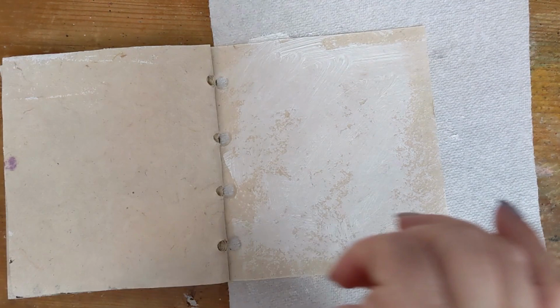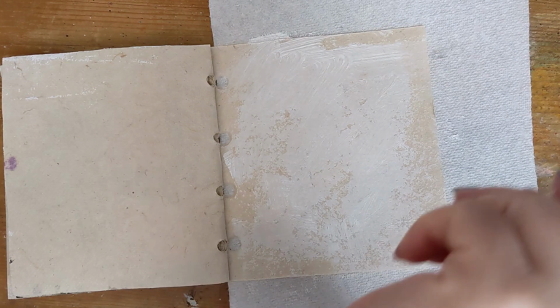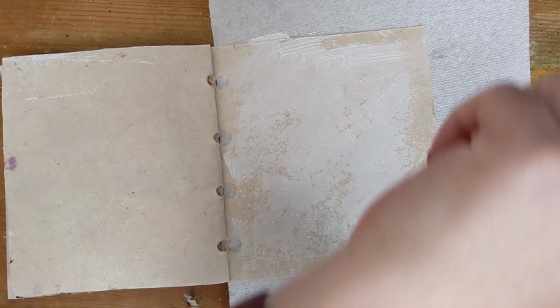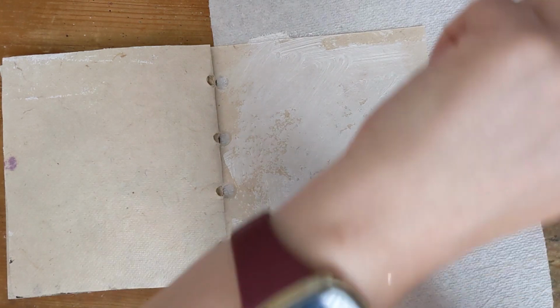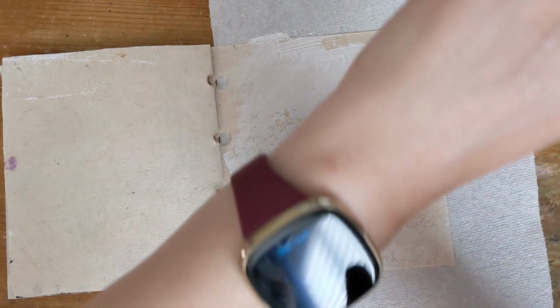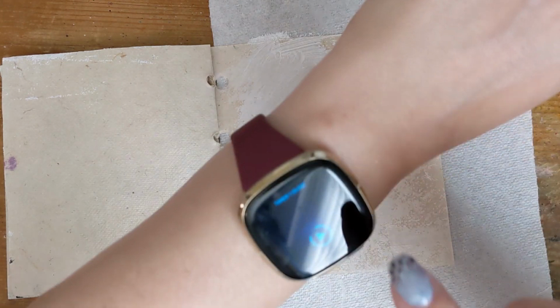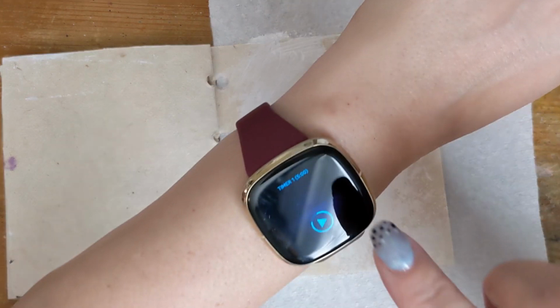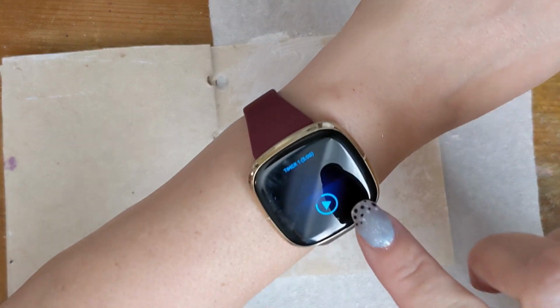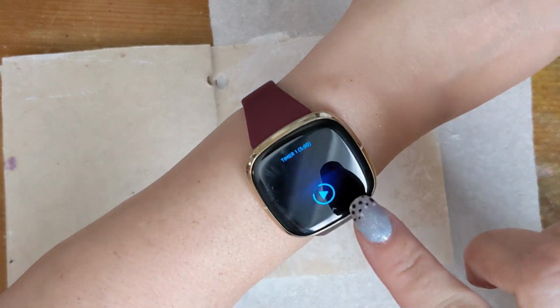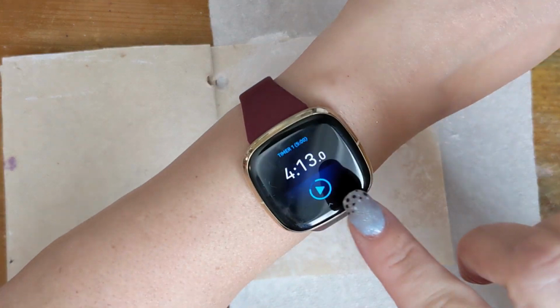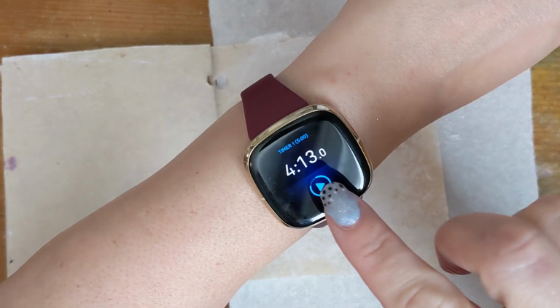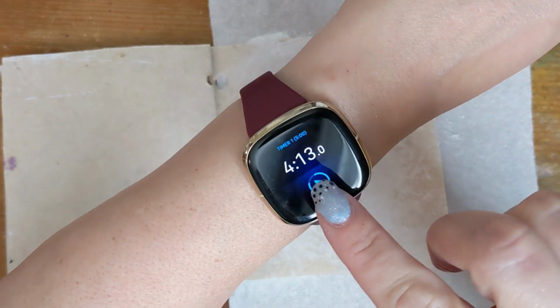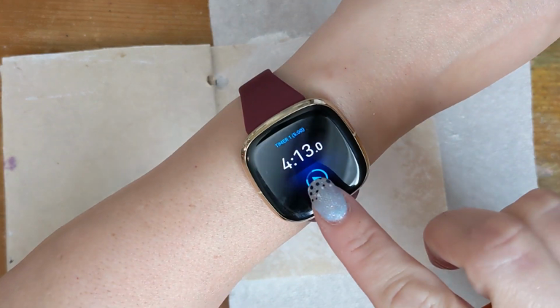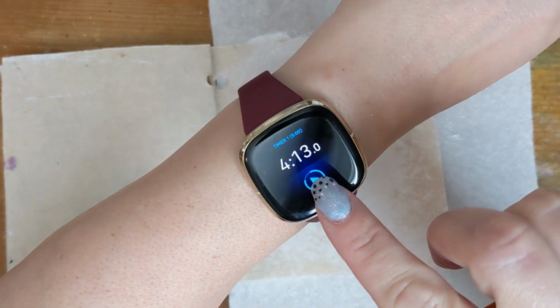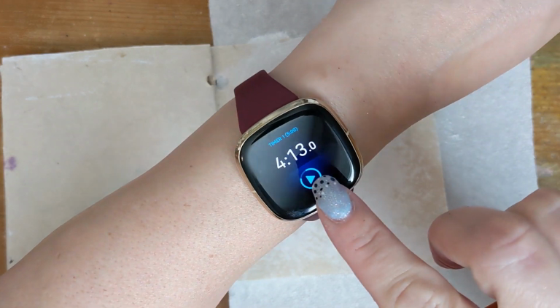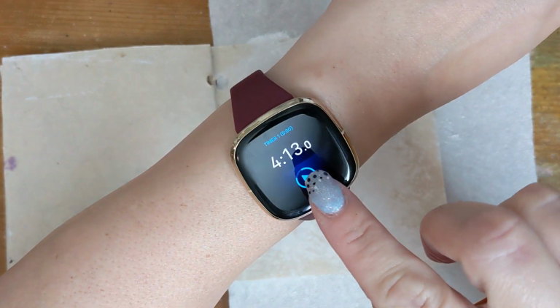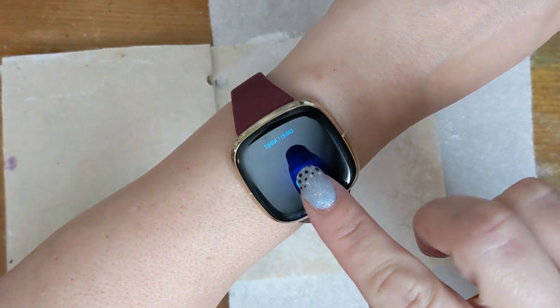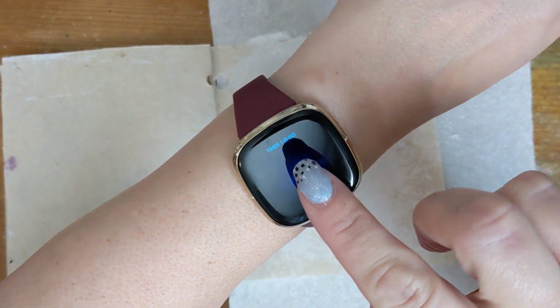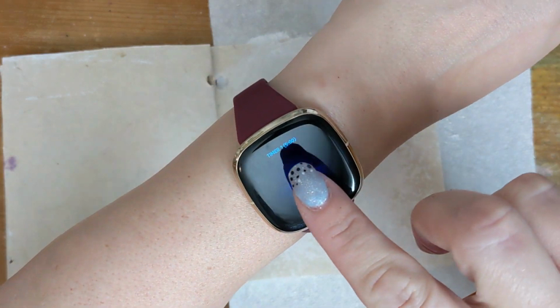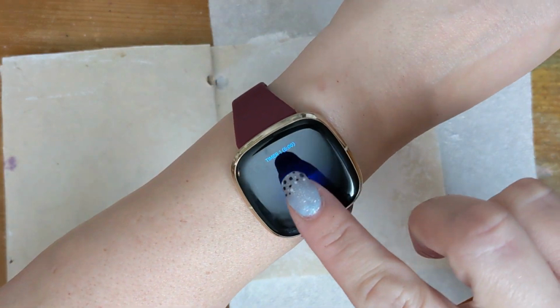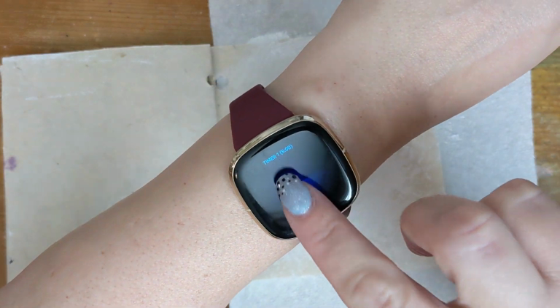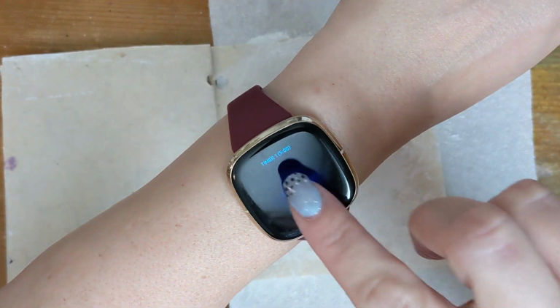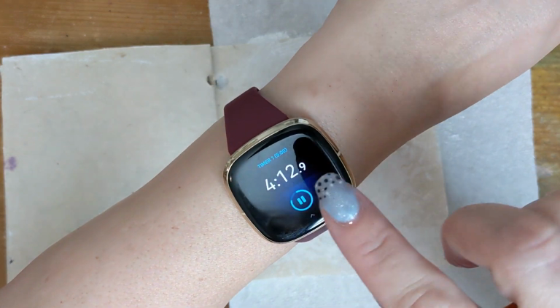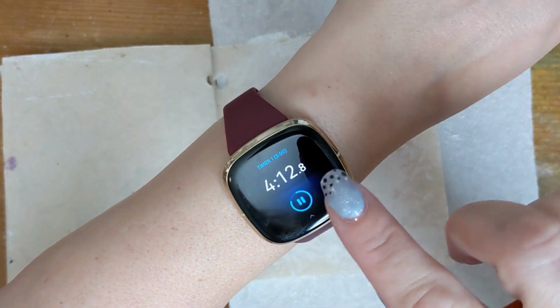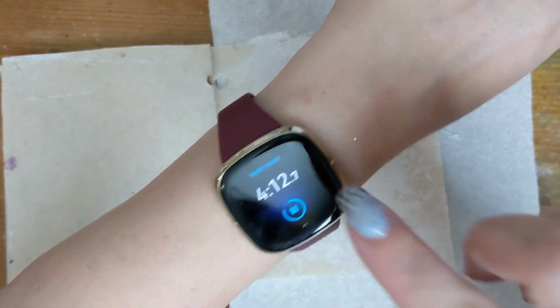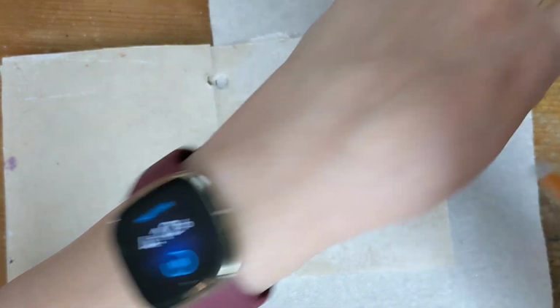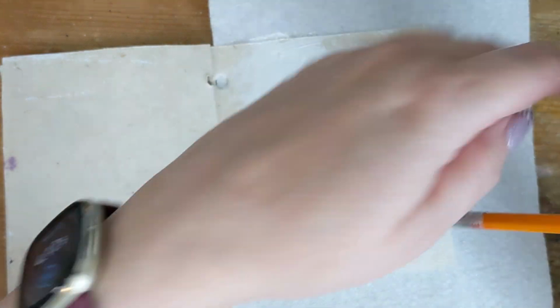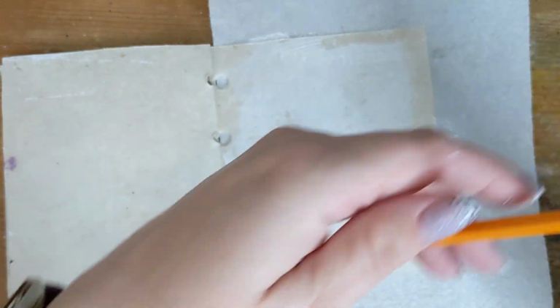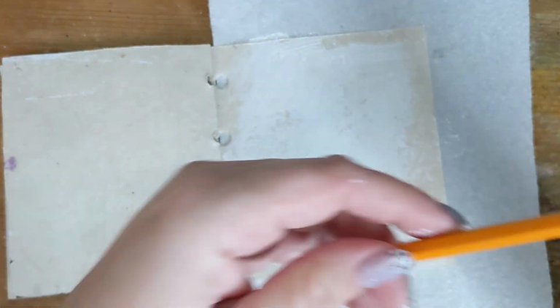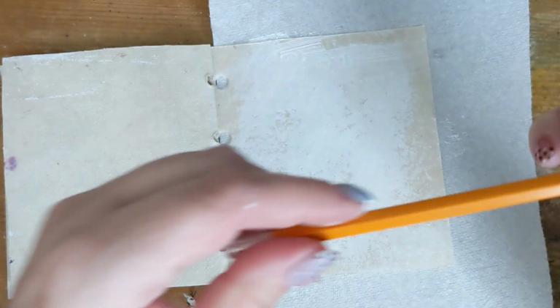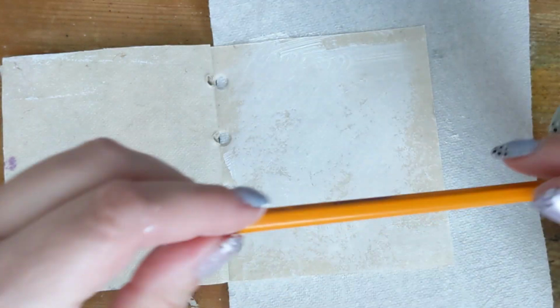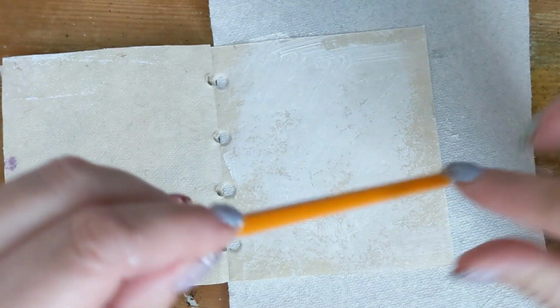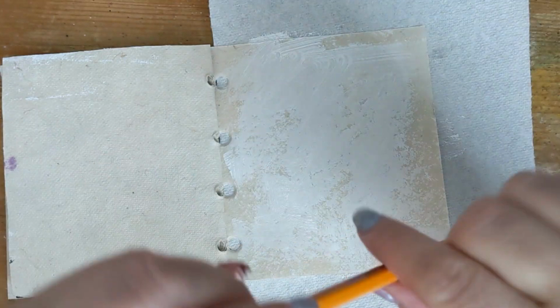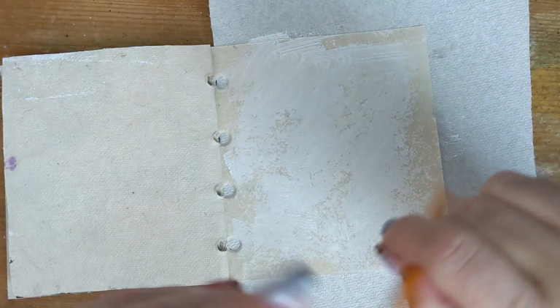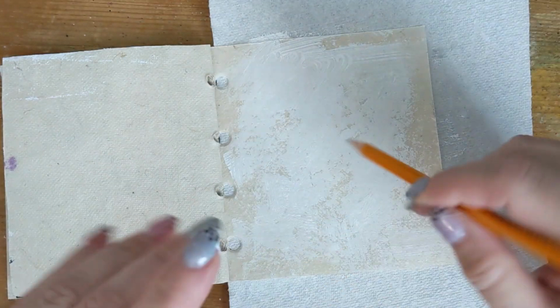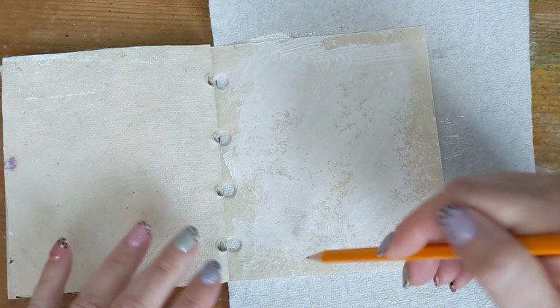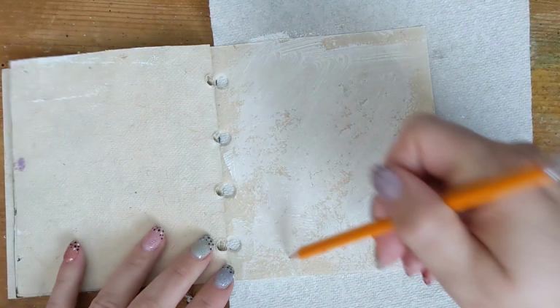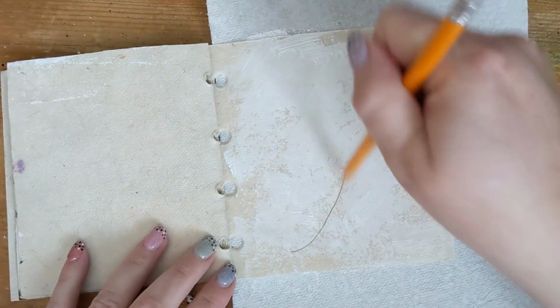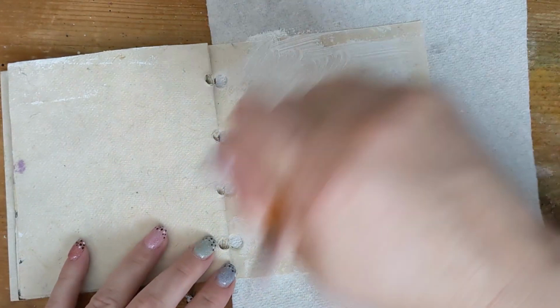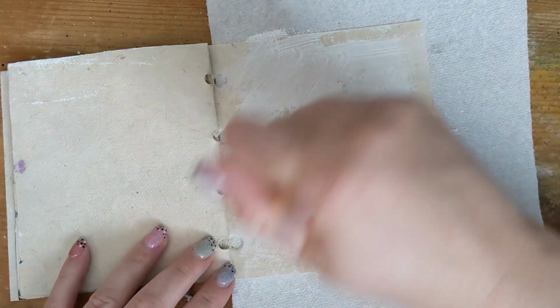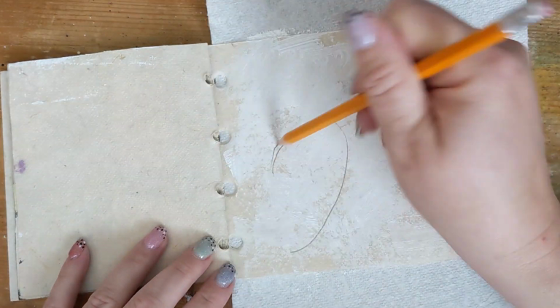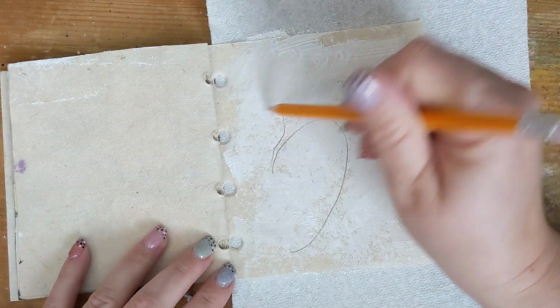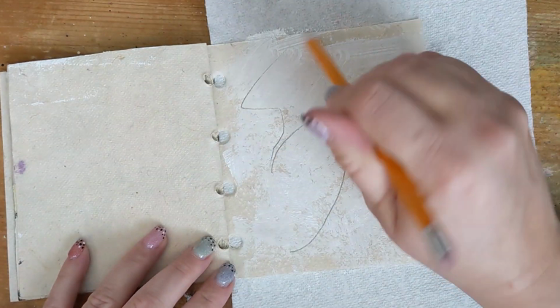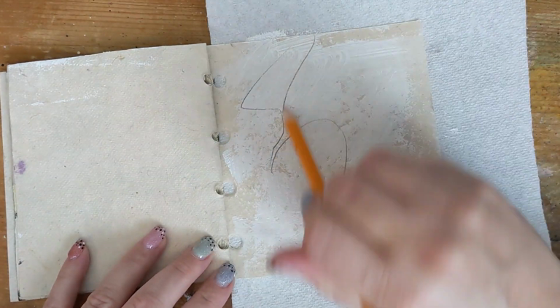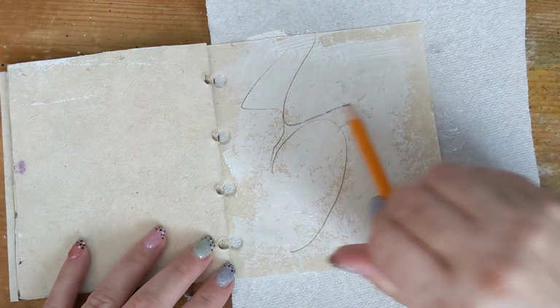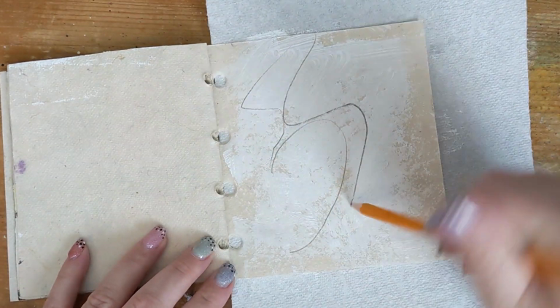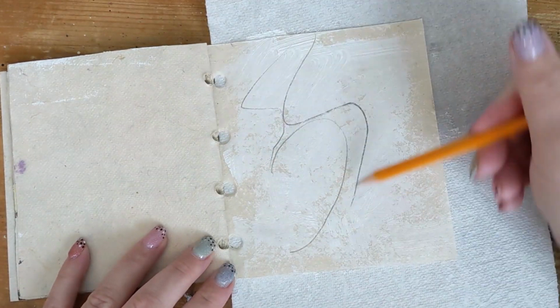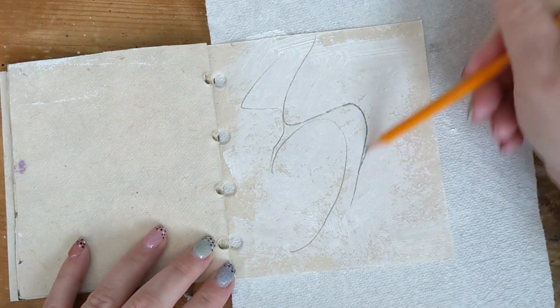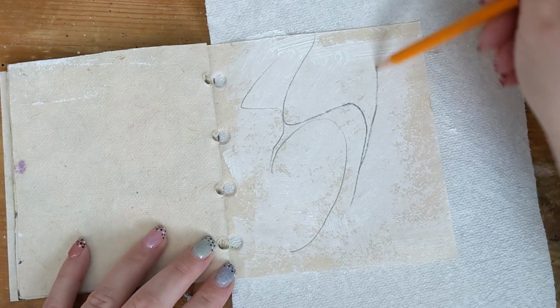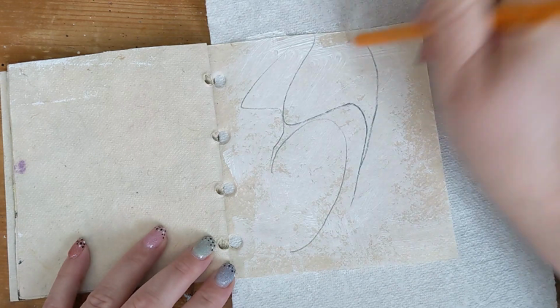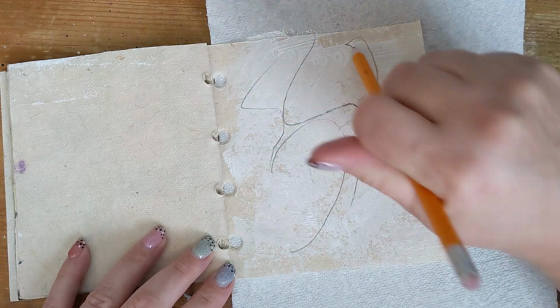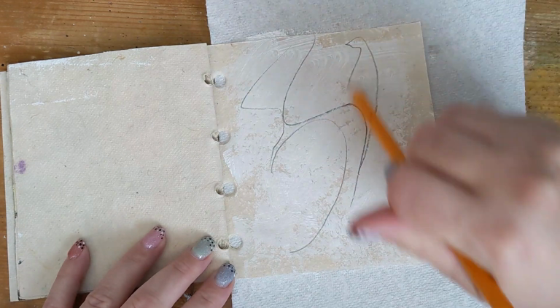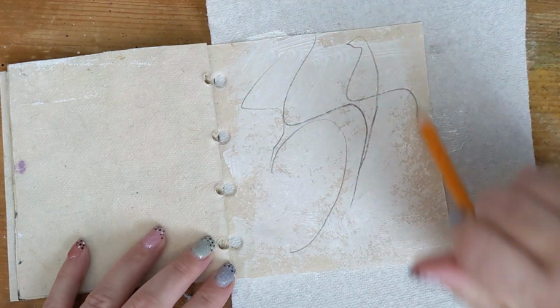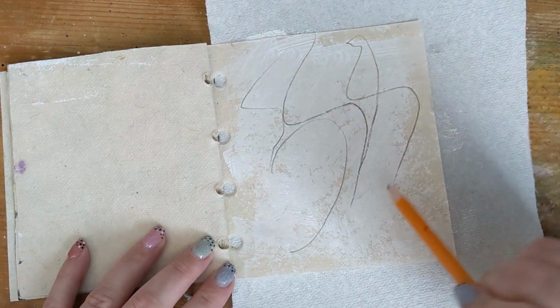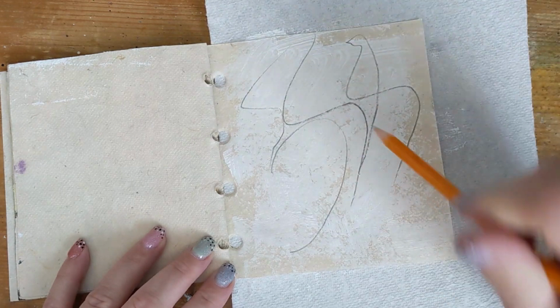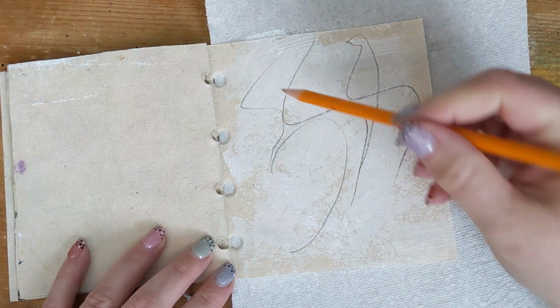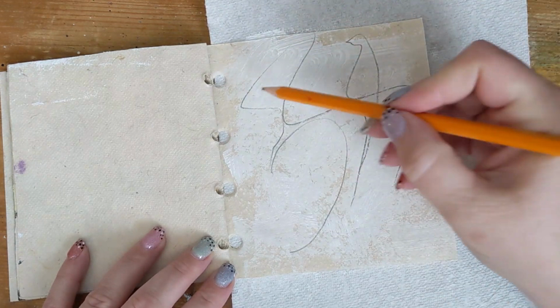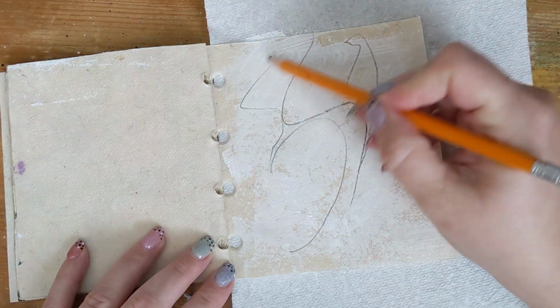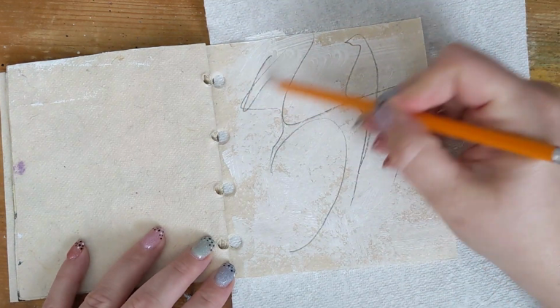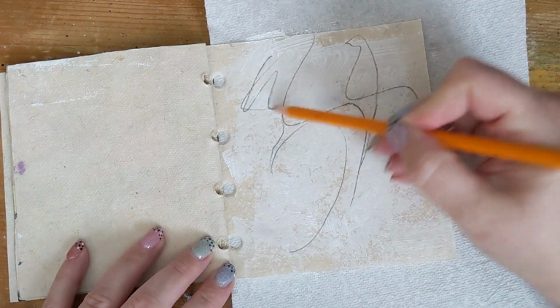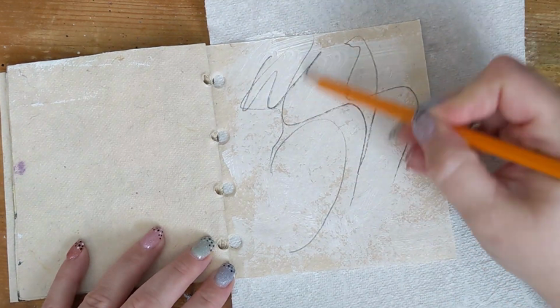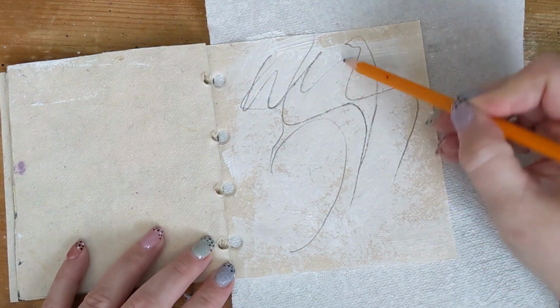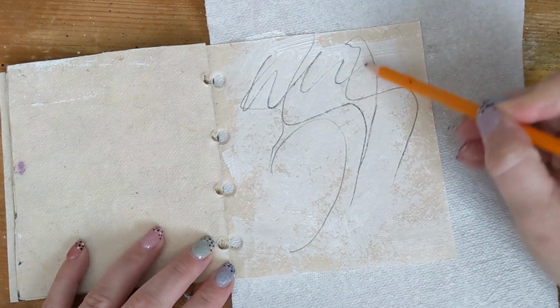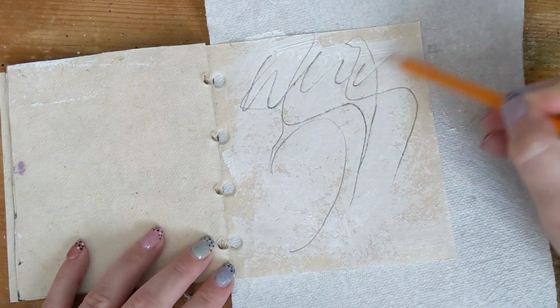Before I get the gesso dry, I'll turn the timer back on to do some scribble journaling and mark making.